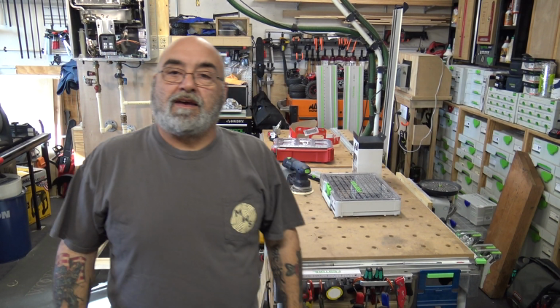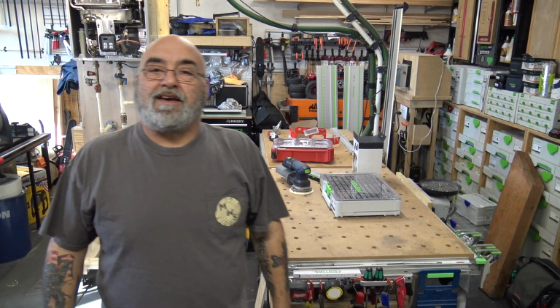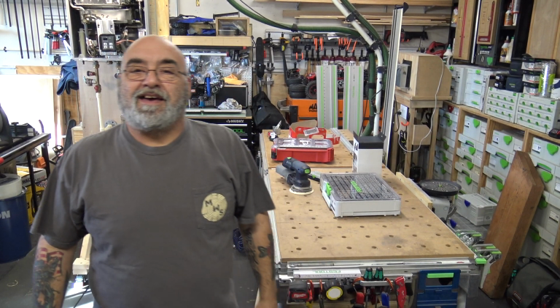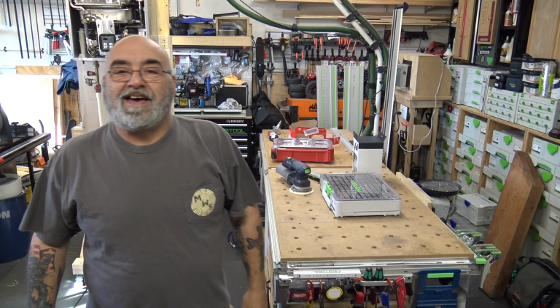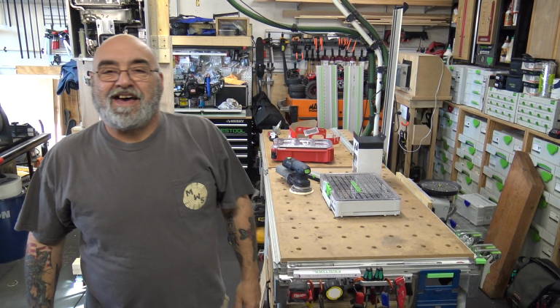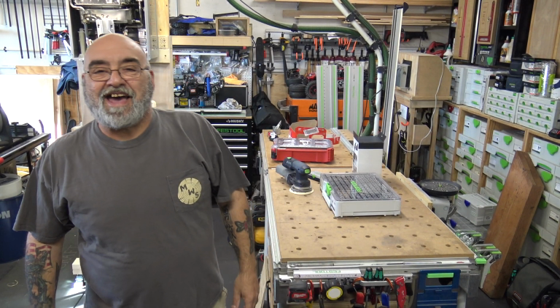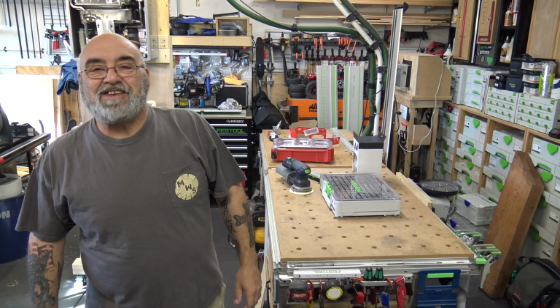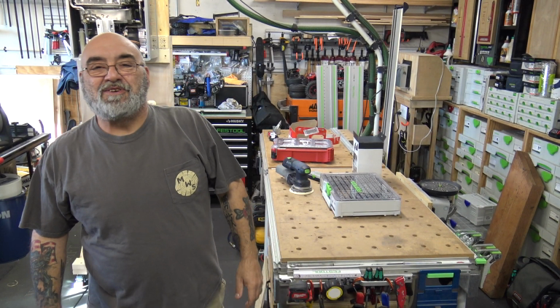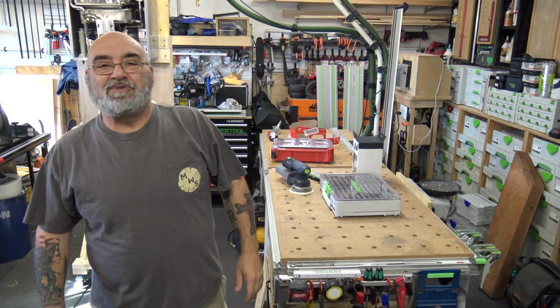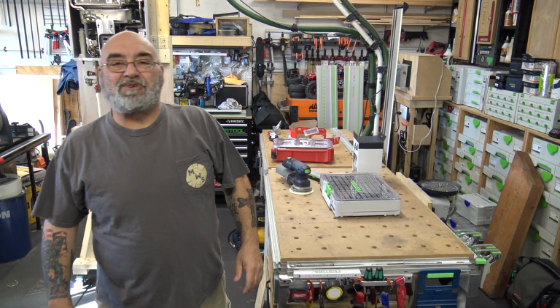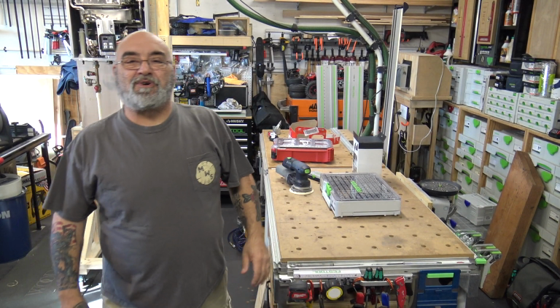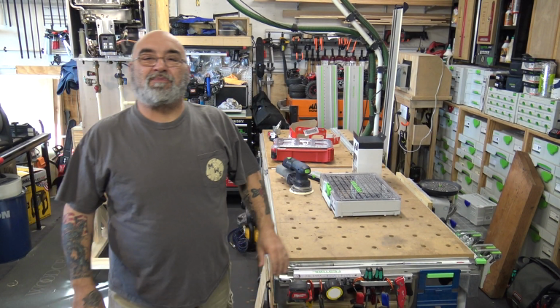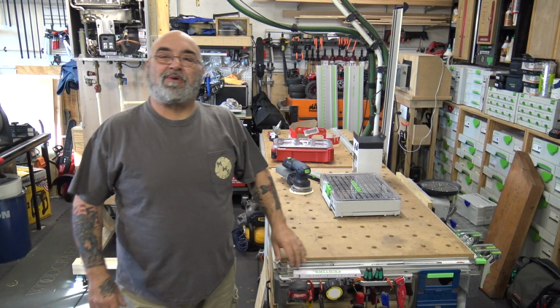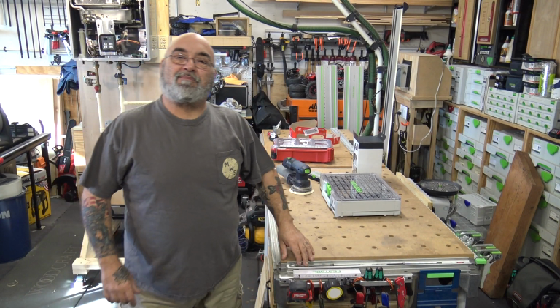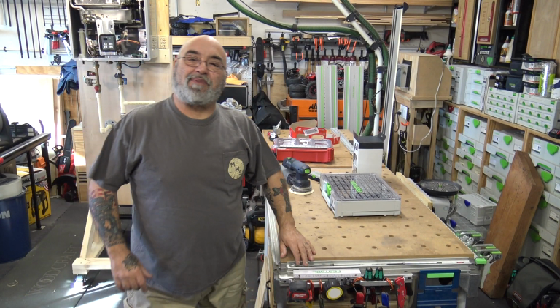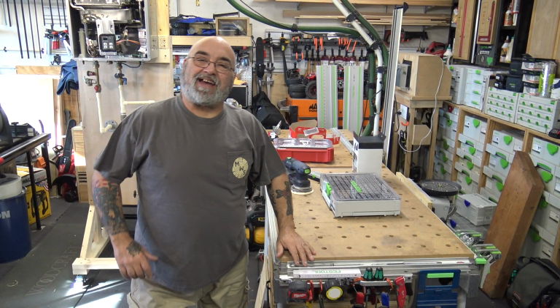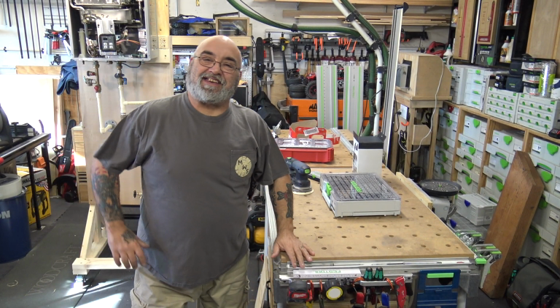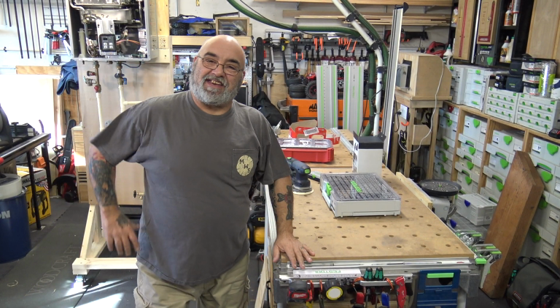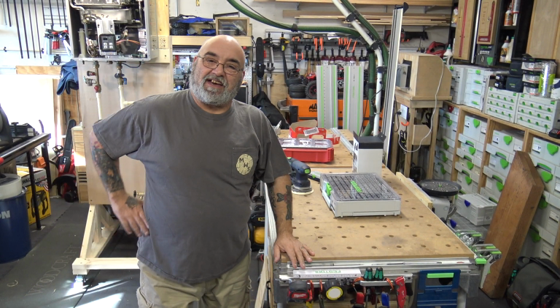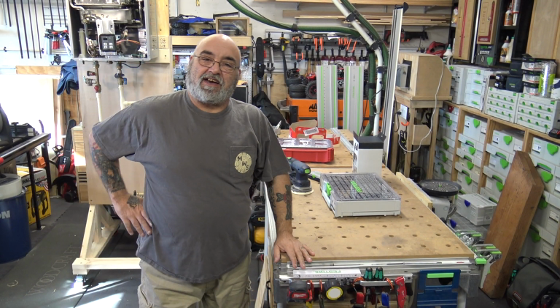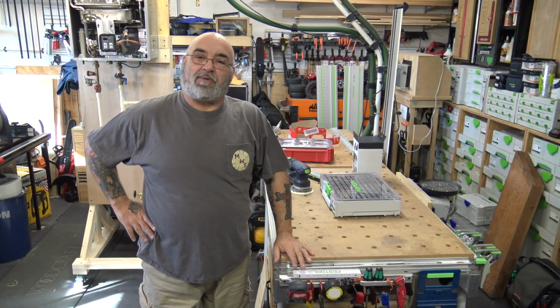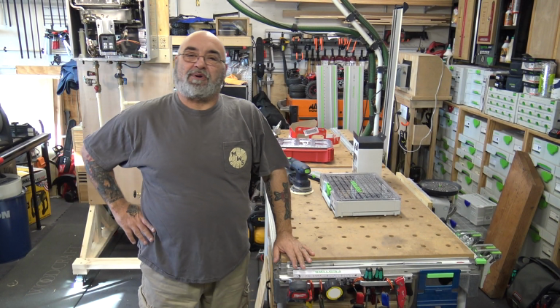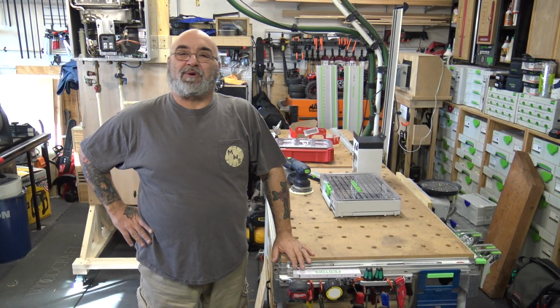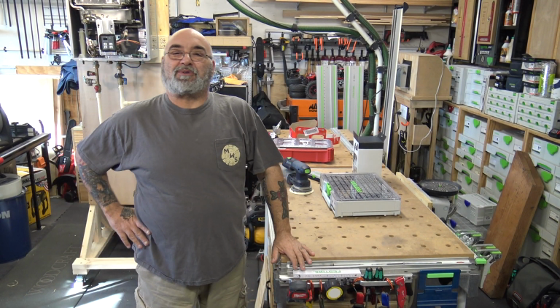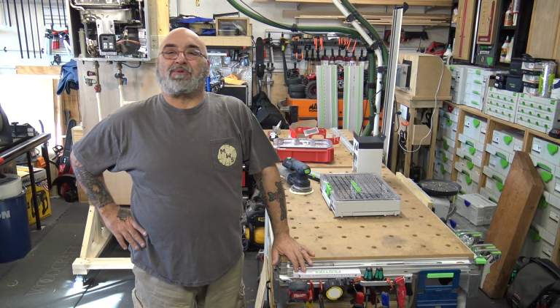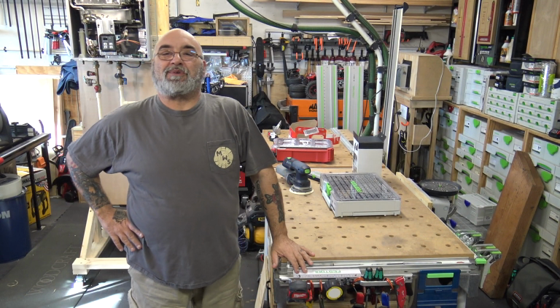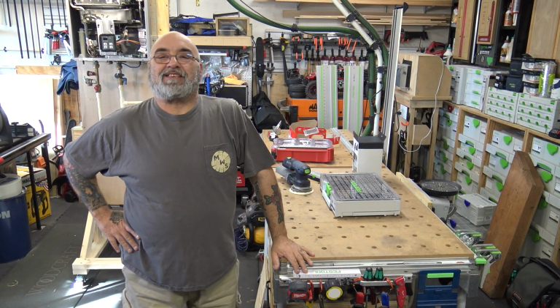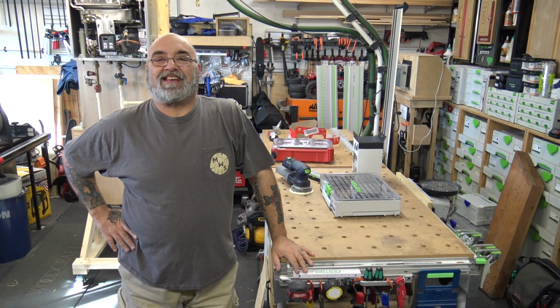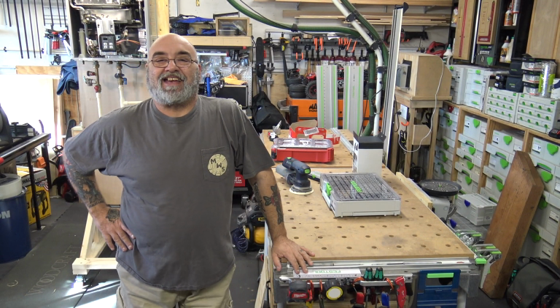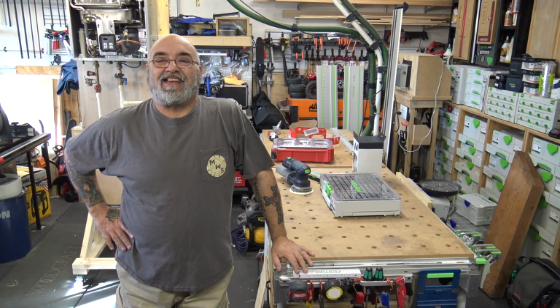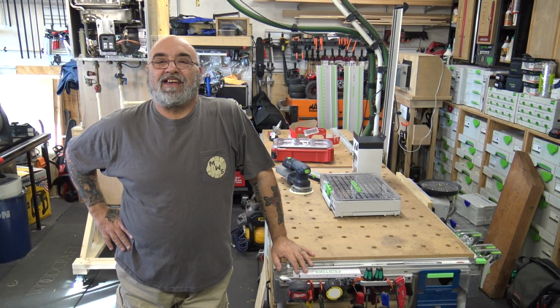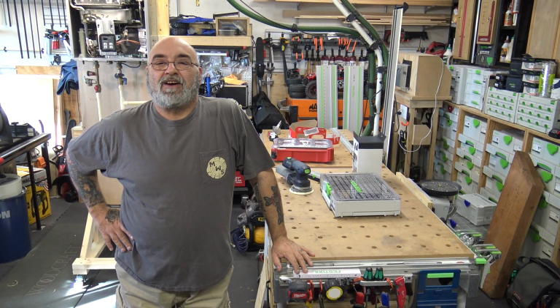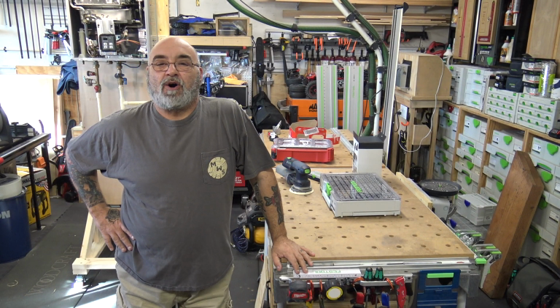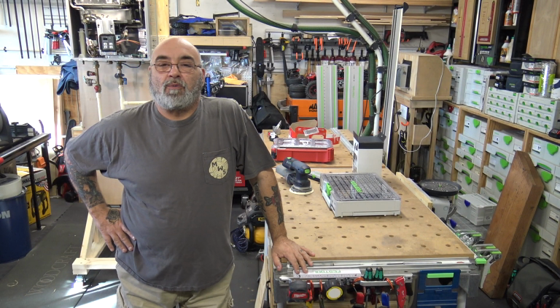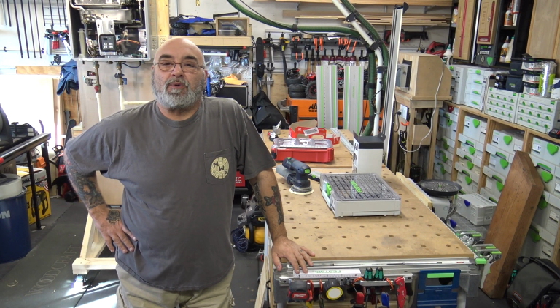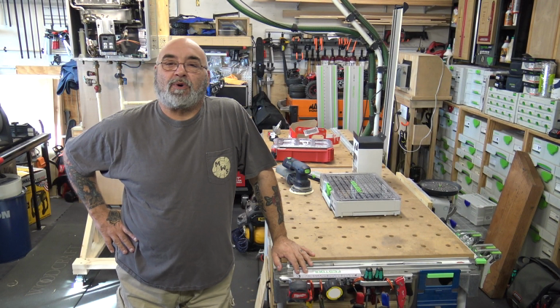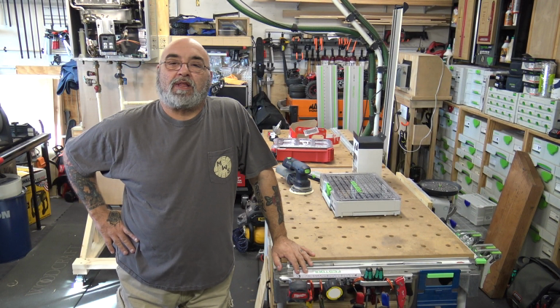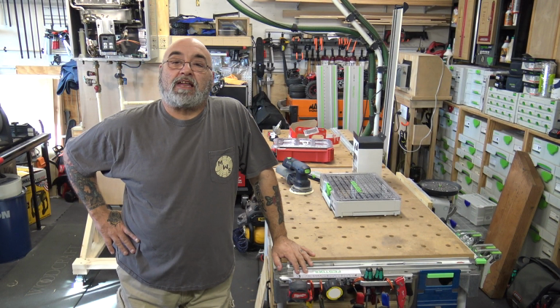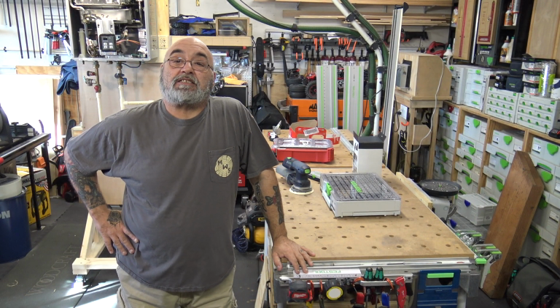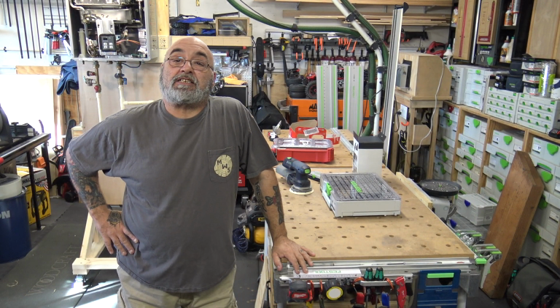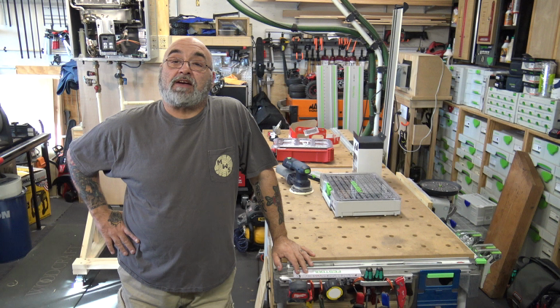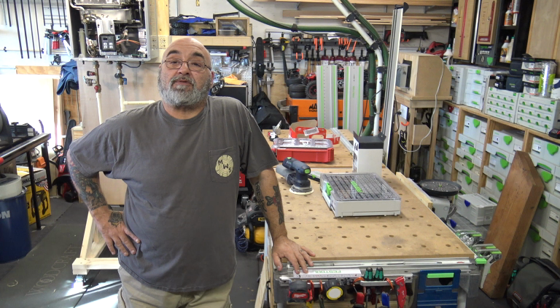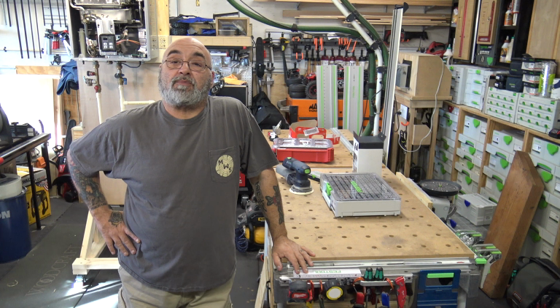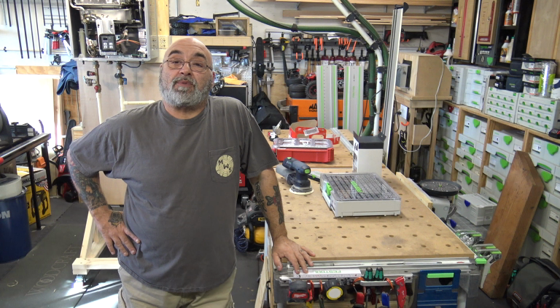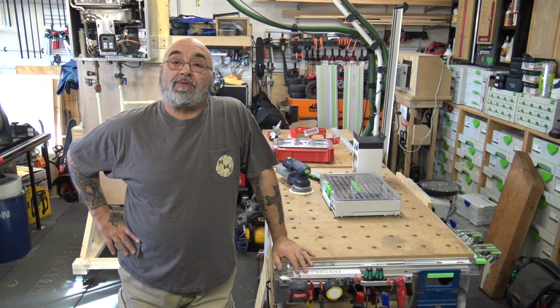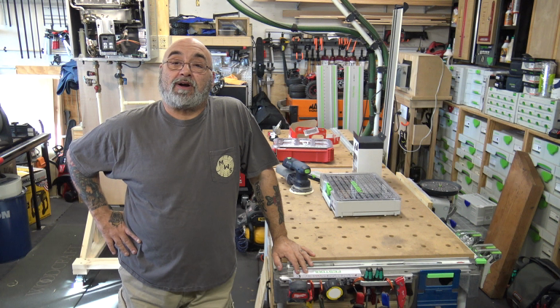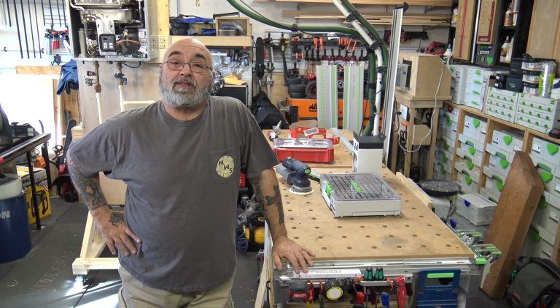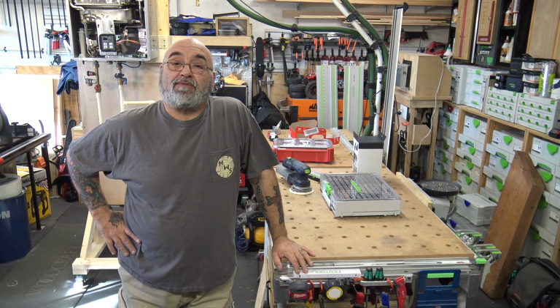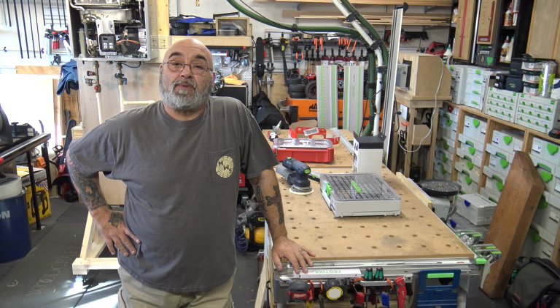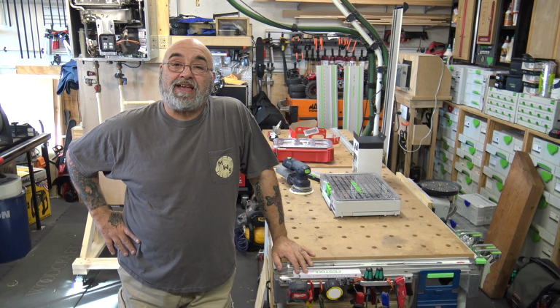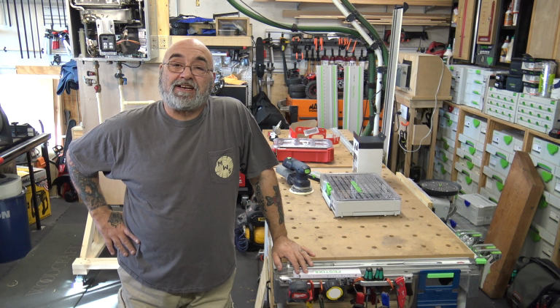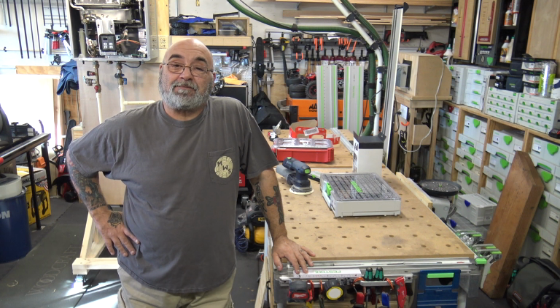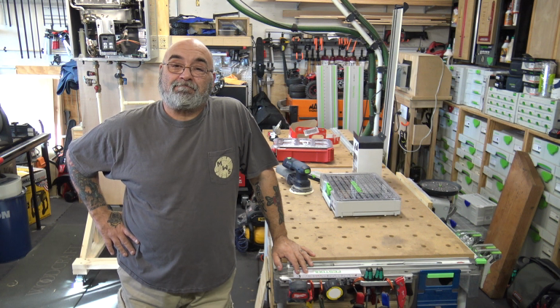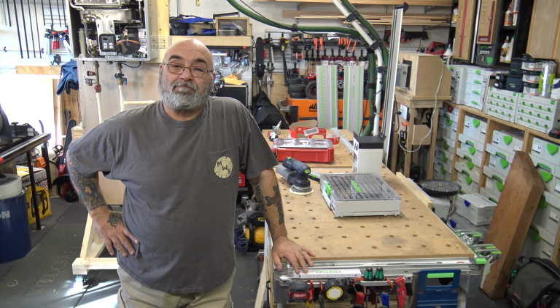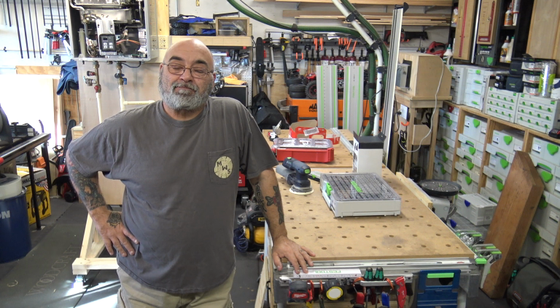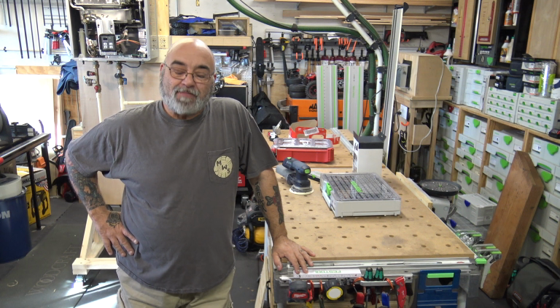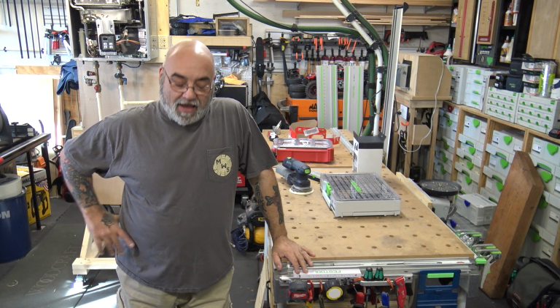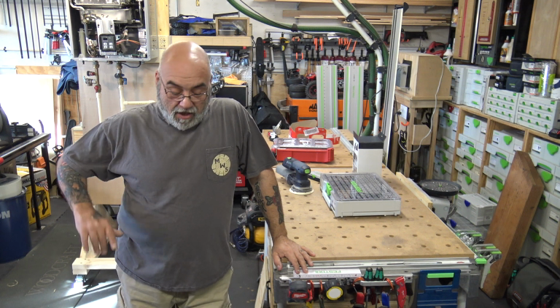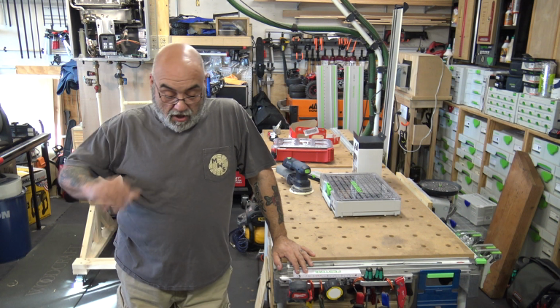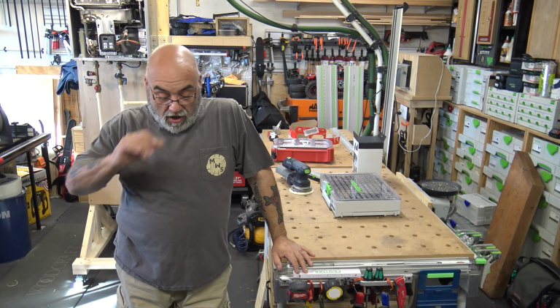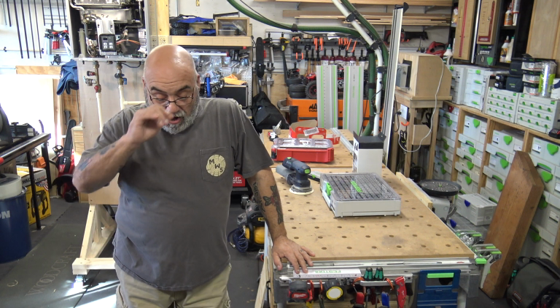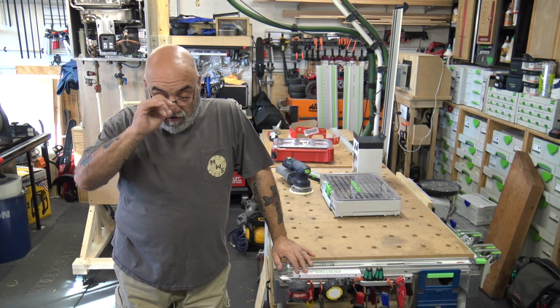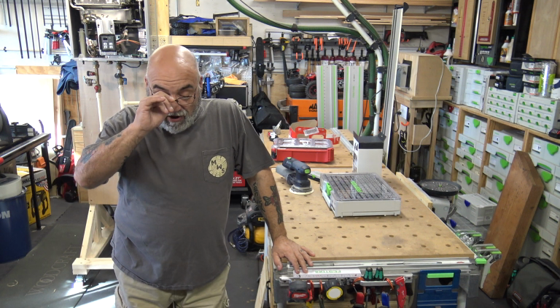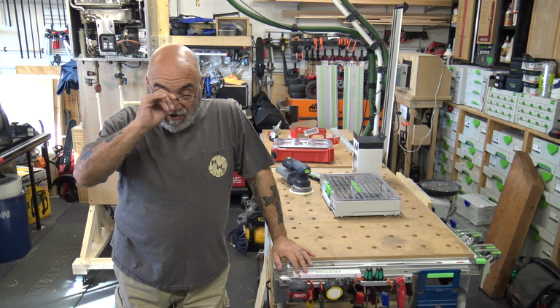Hey YouTube, Mike here. How are we all doing today? Hope we all had a safe and productive week.